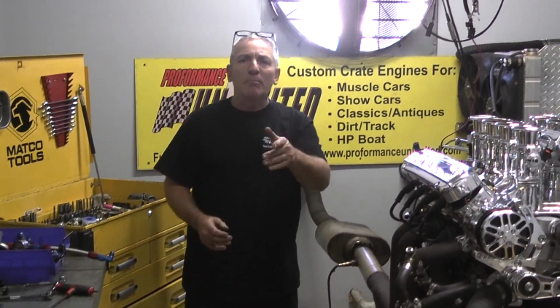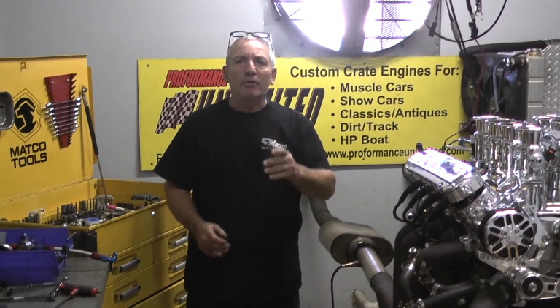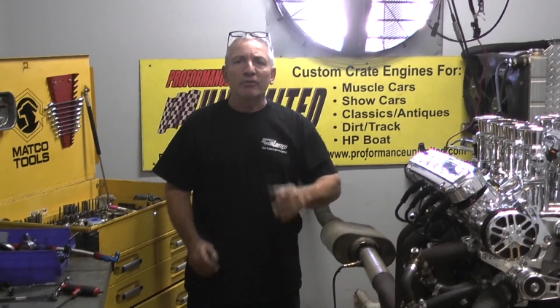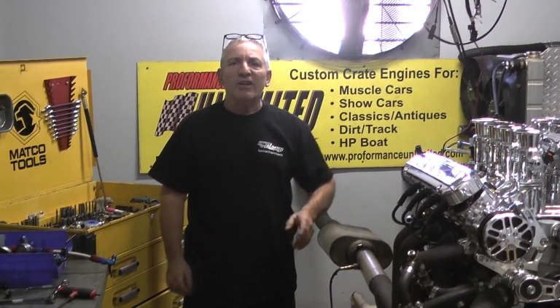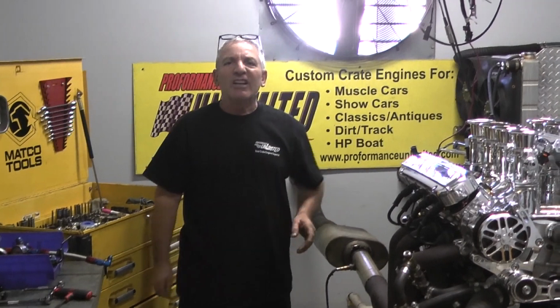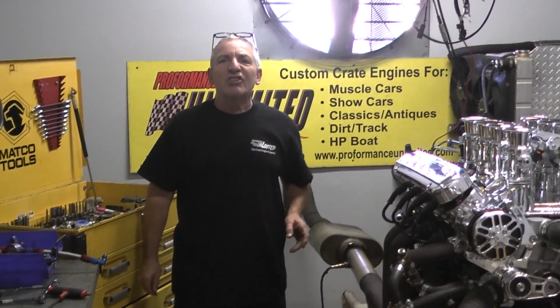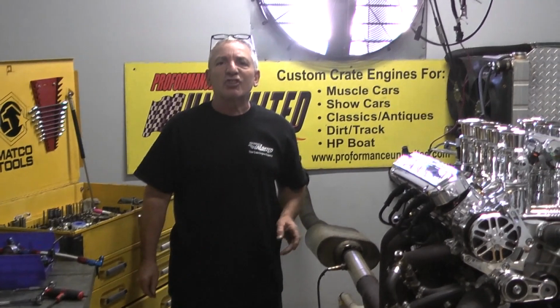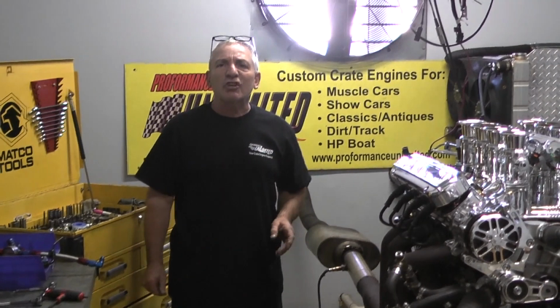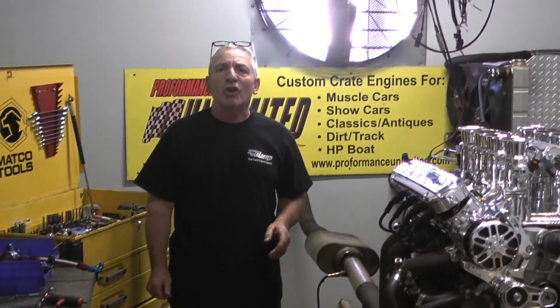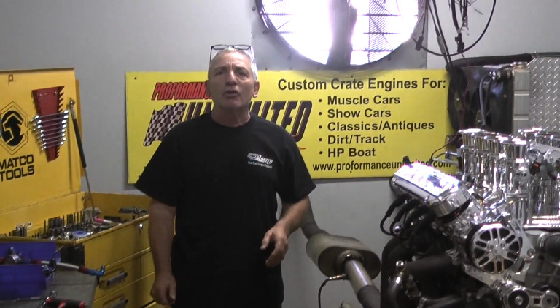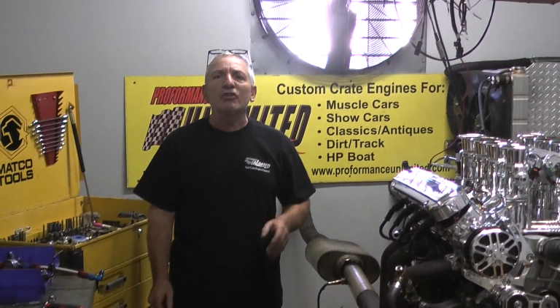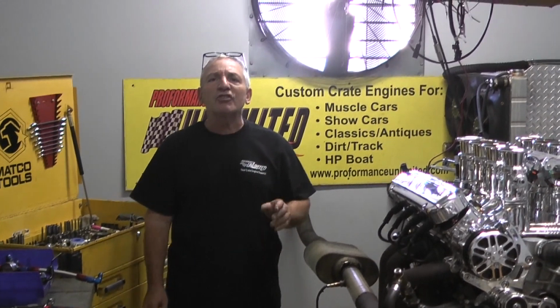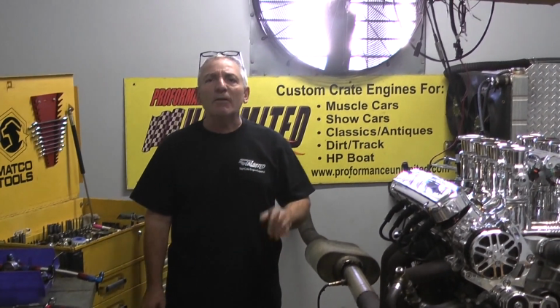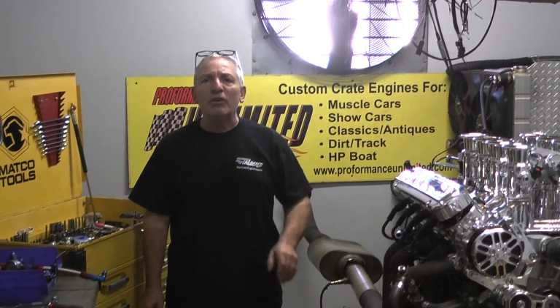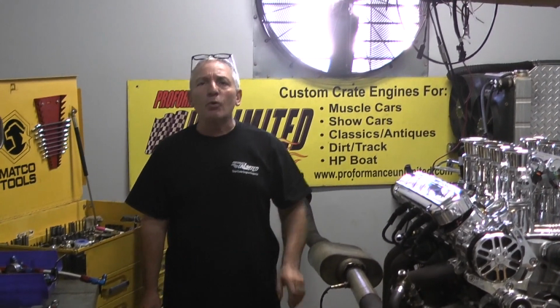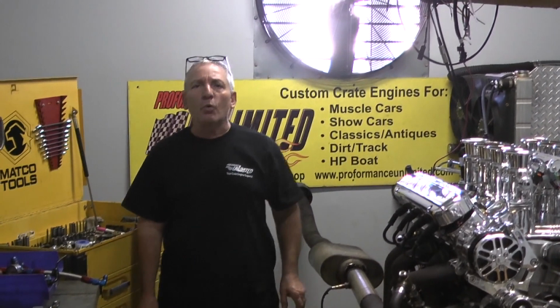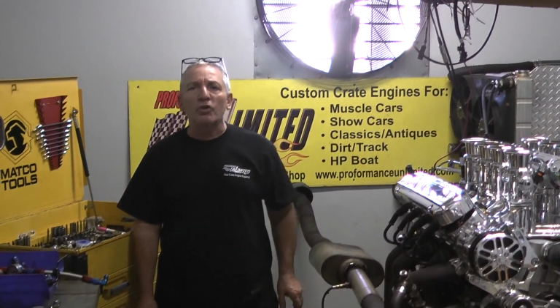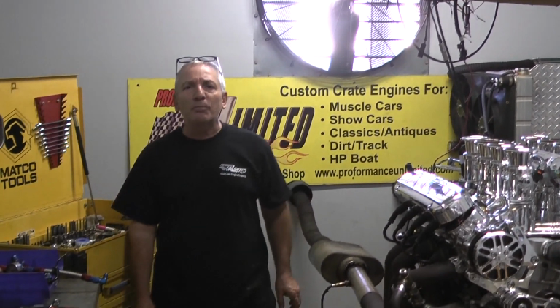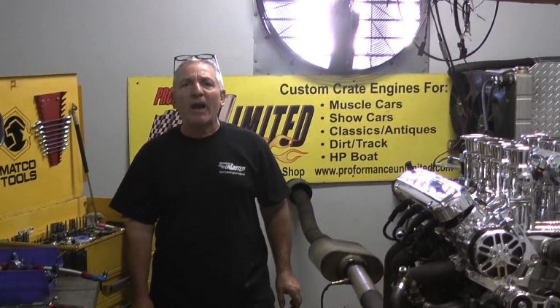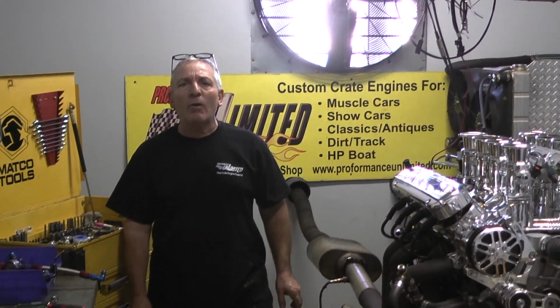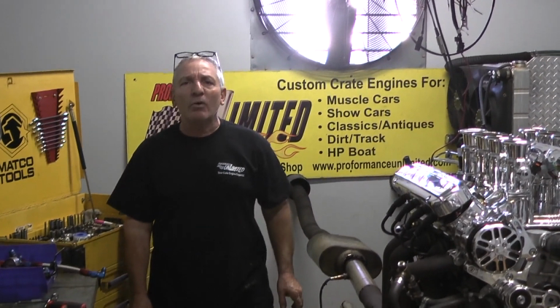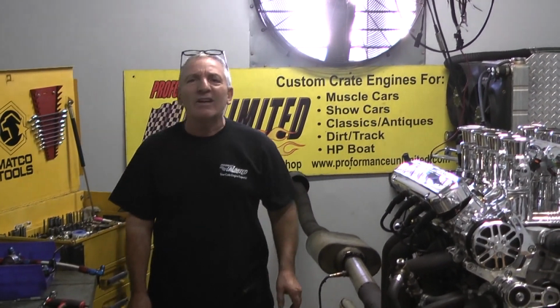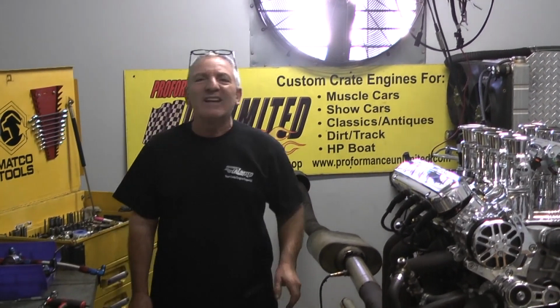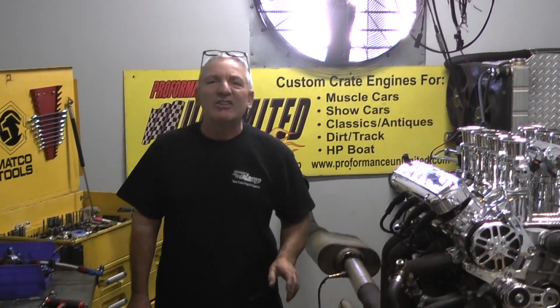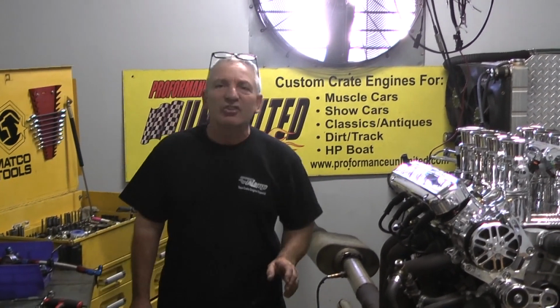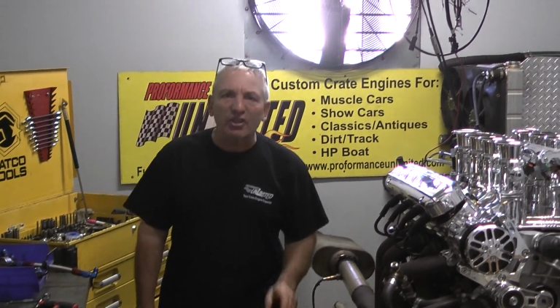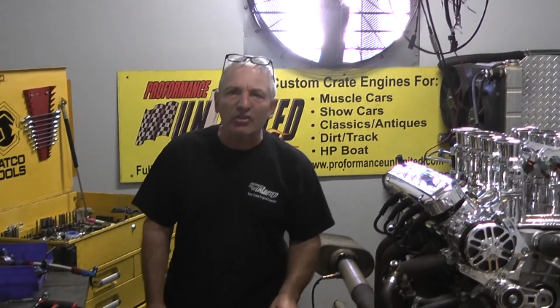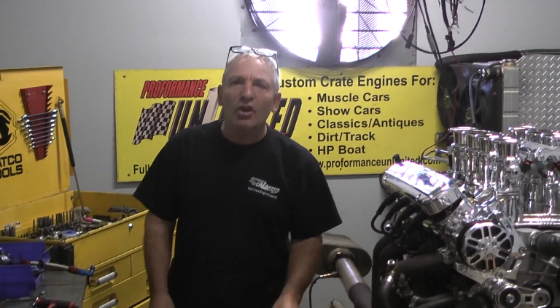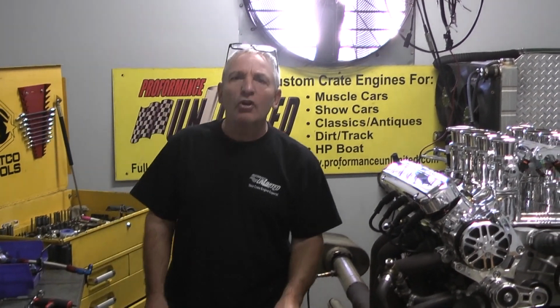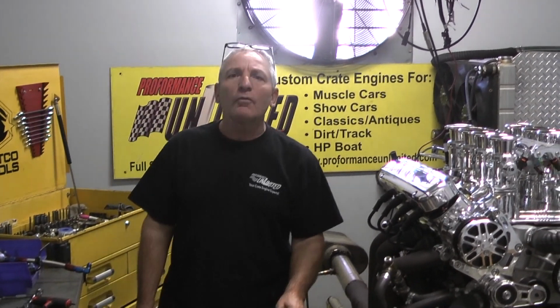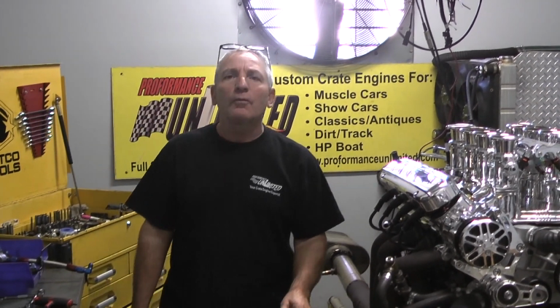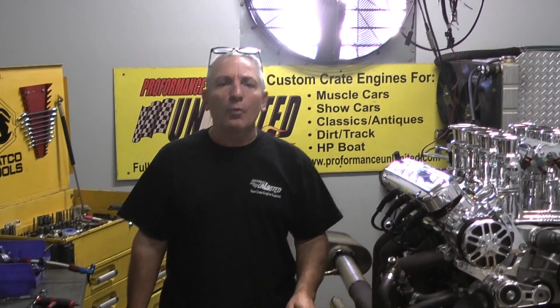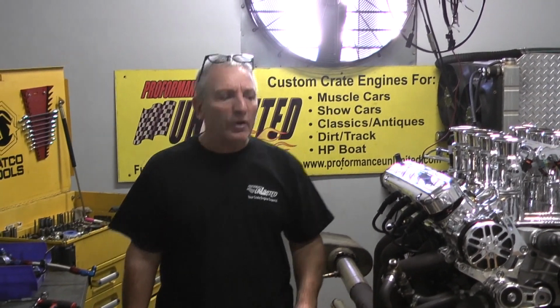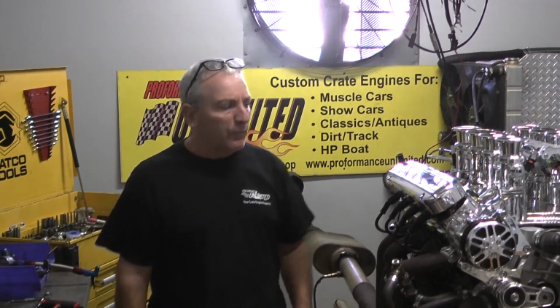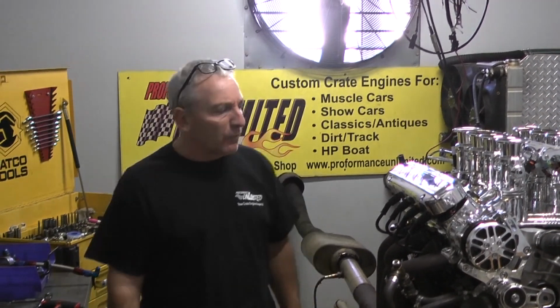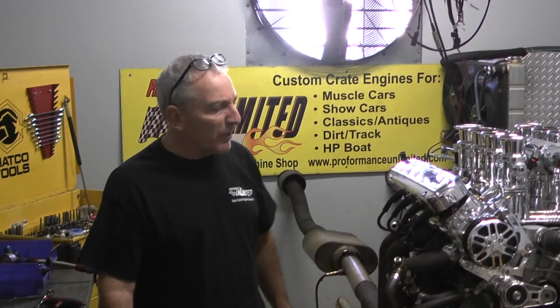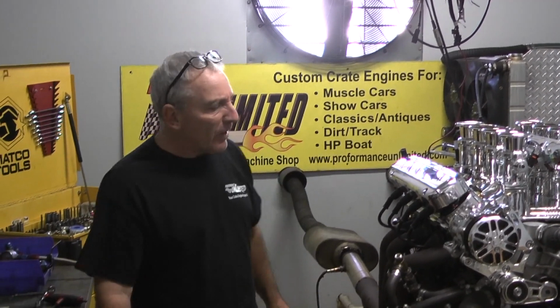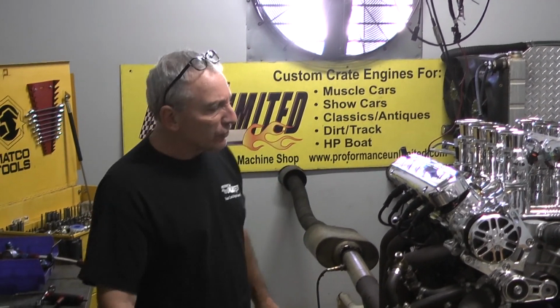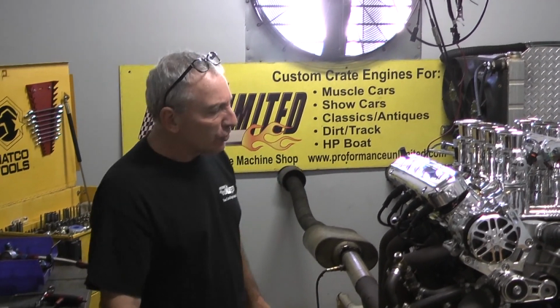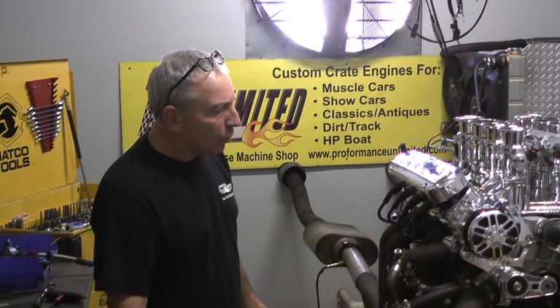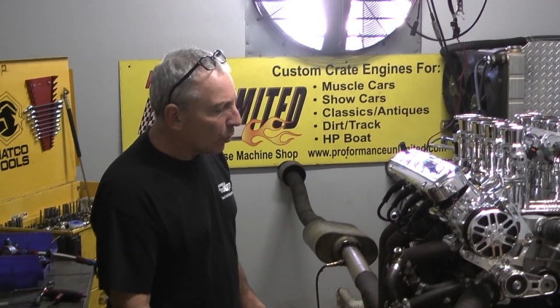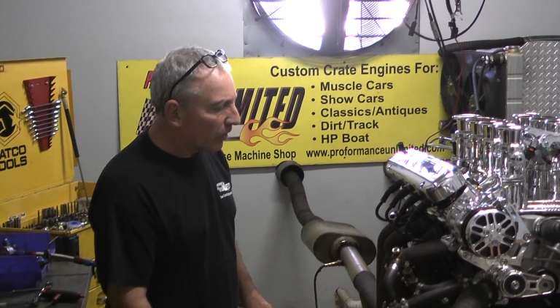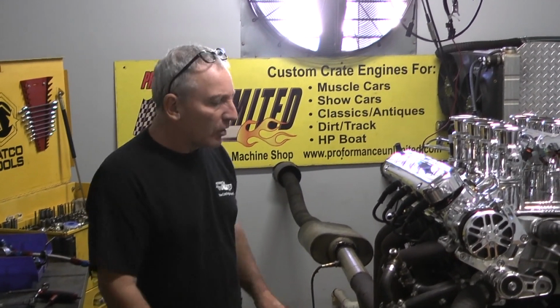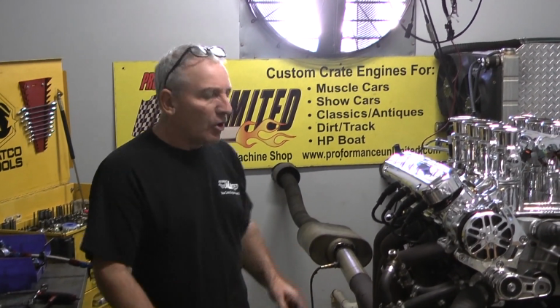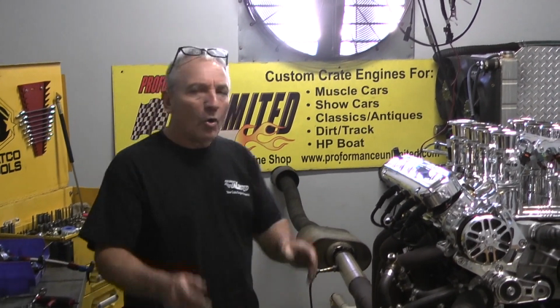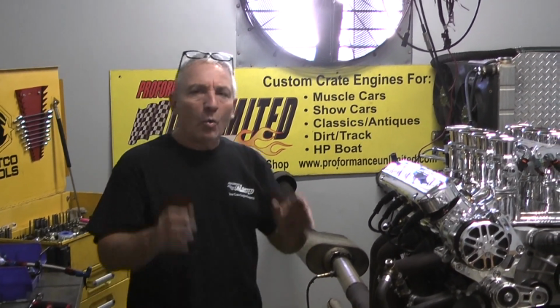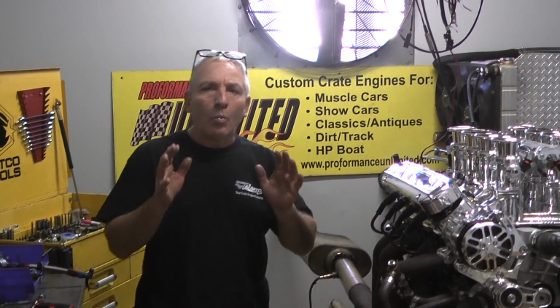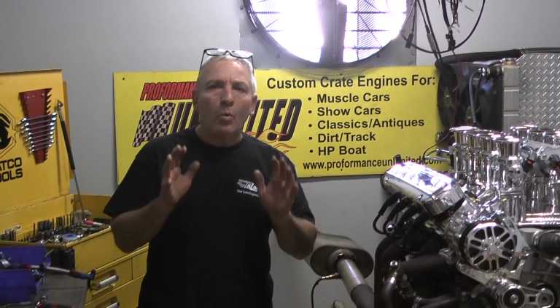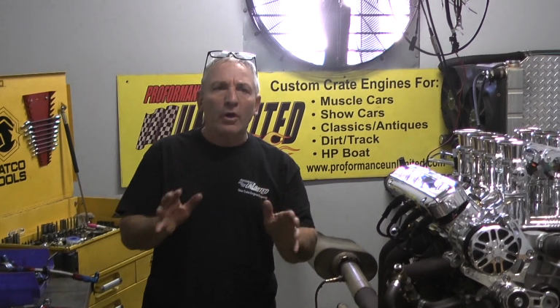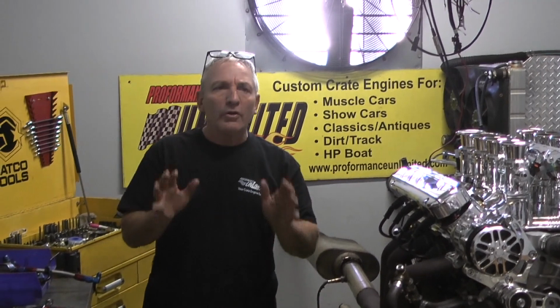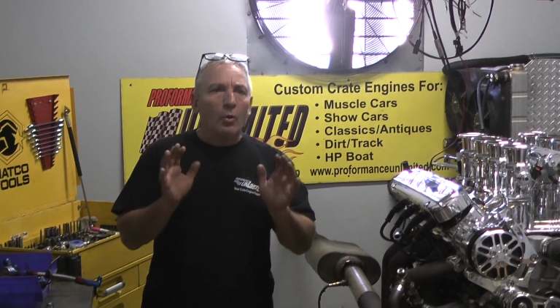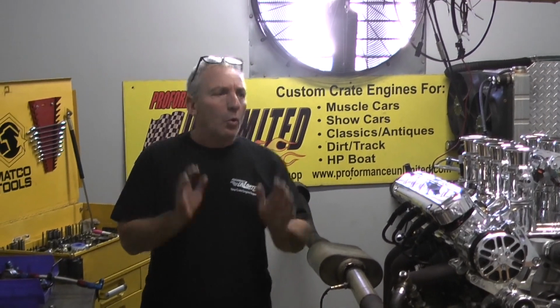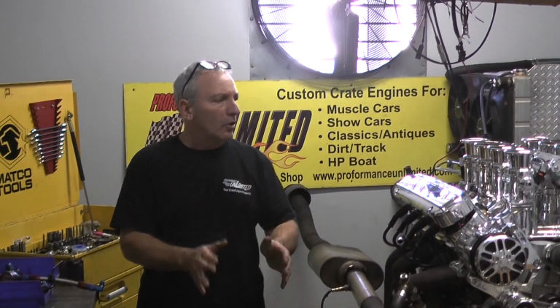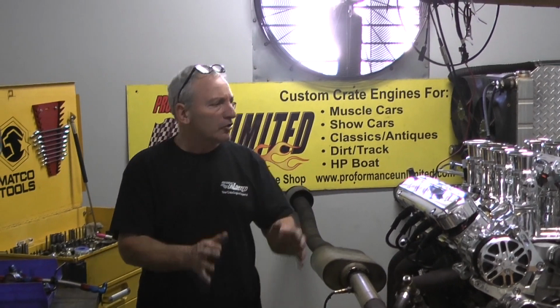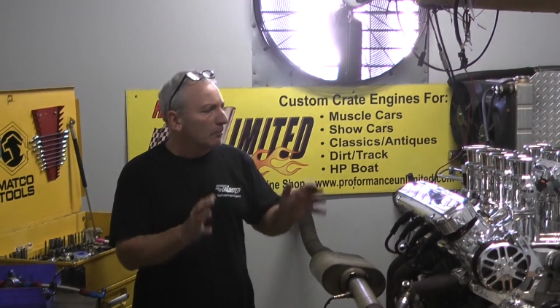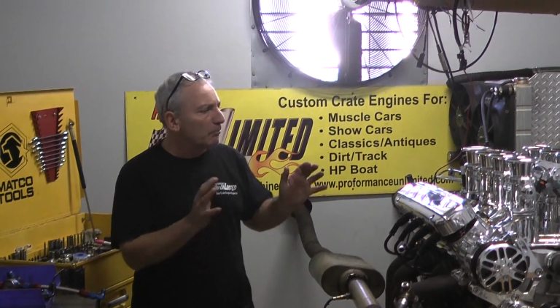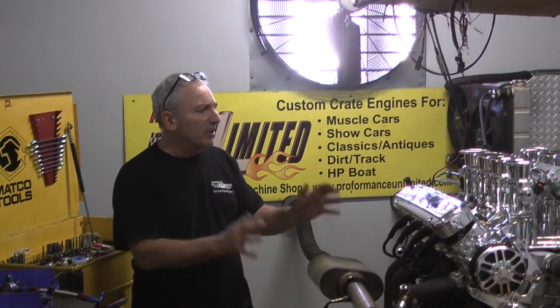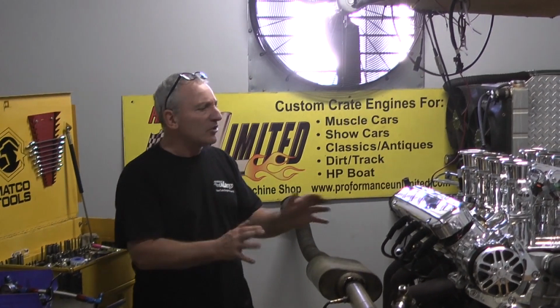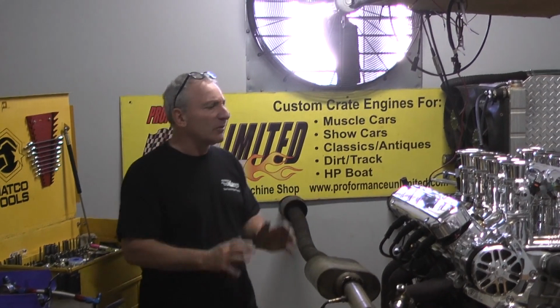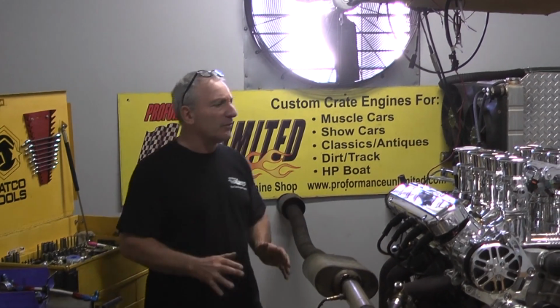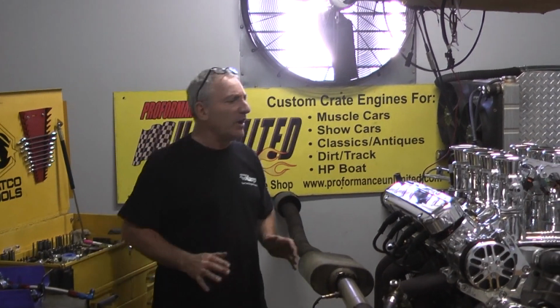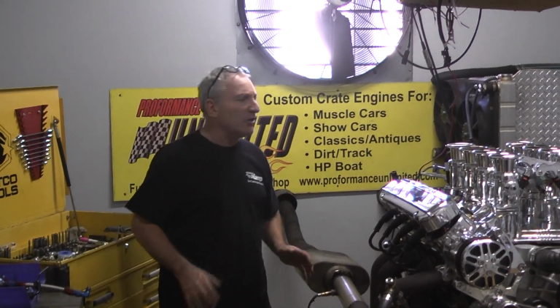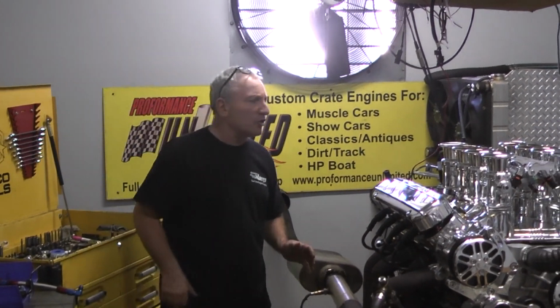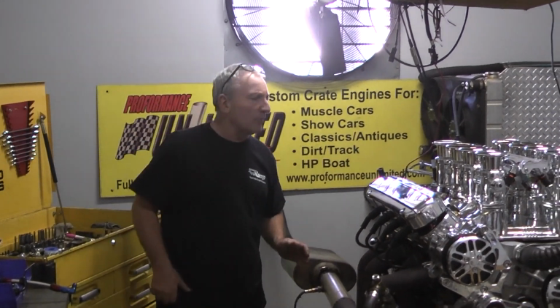Numbers: 670 horsepower, 640 foot-pounds of torque. One awesome beast of an engine.